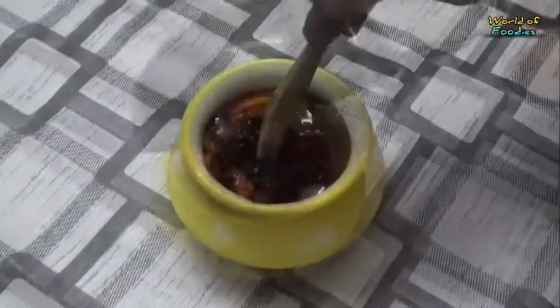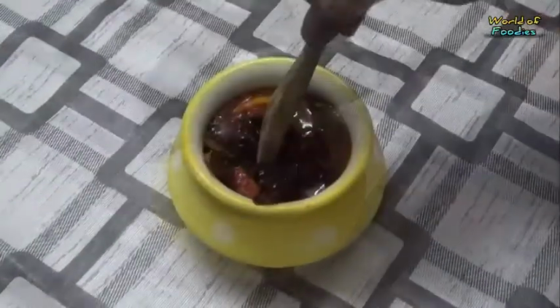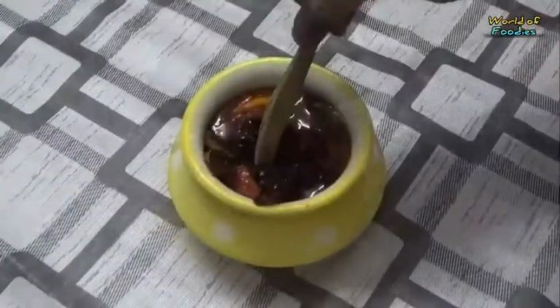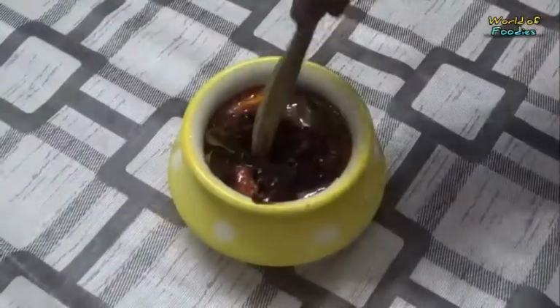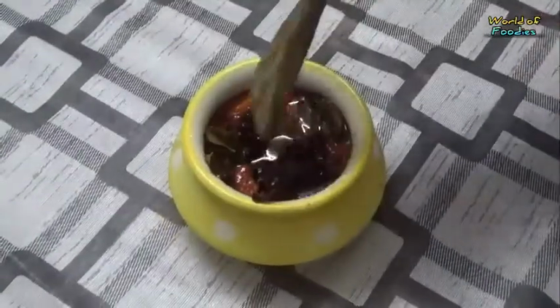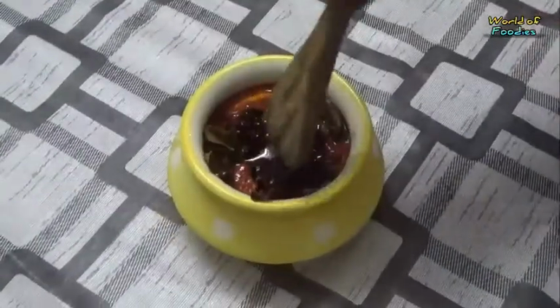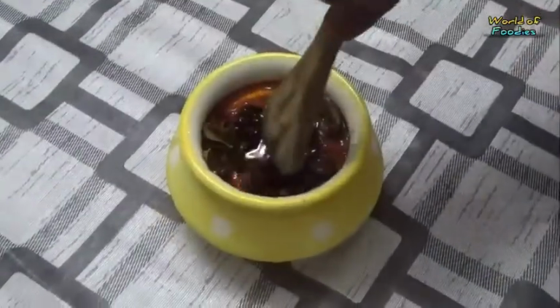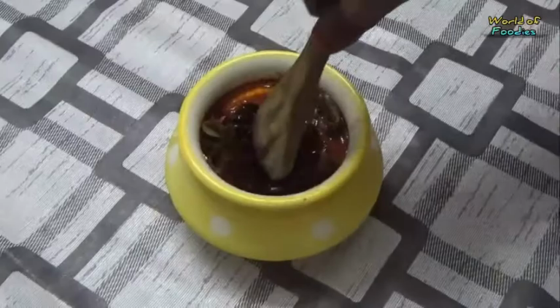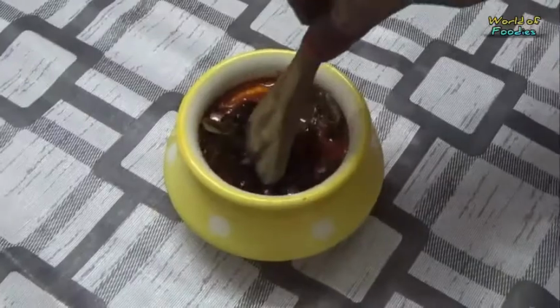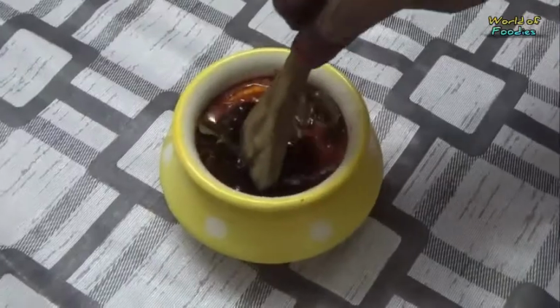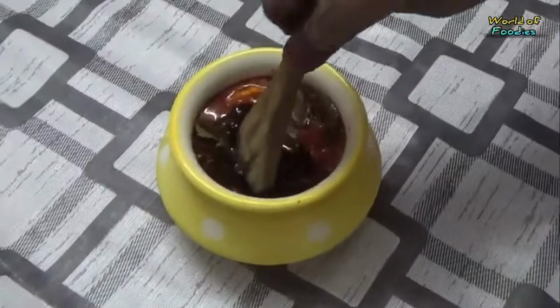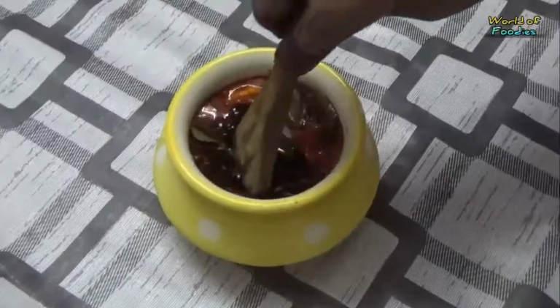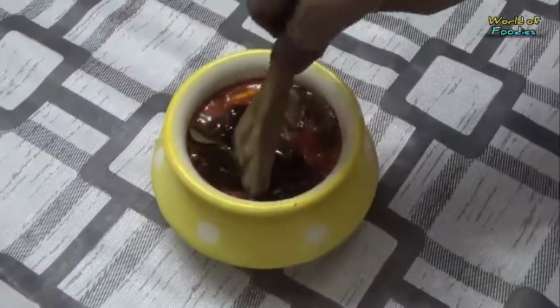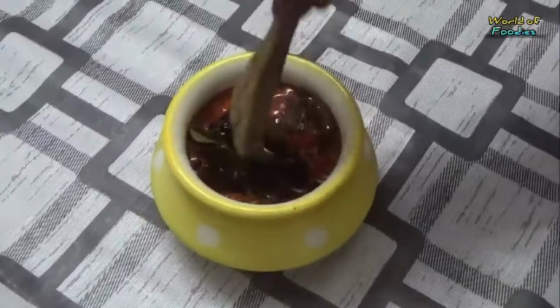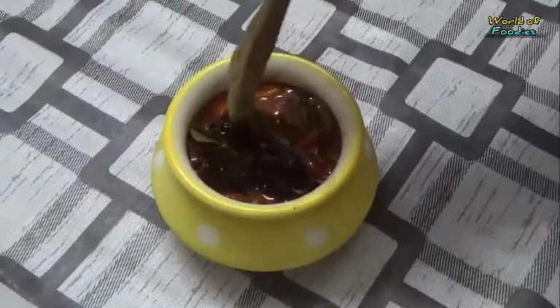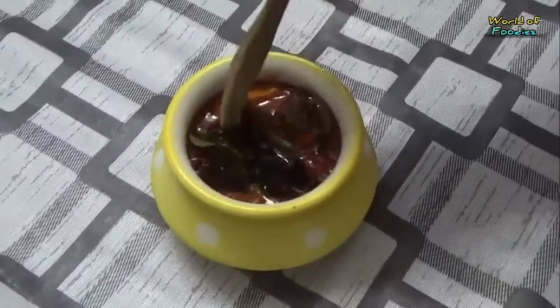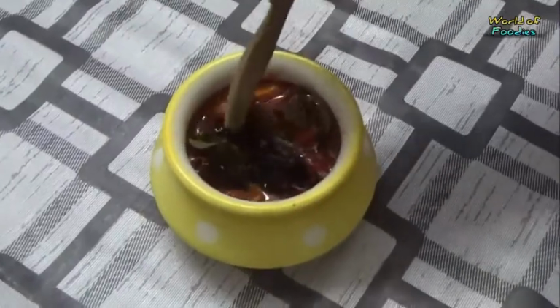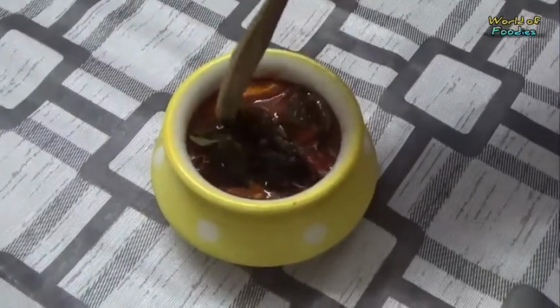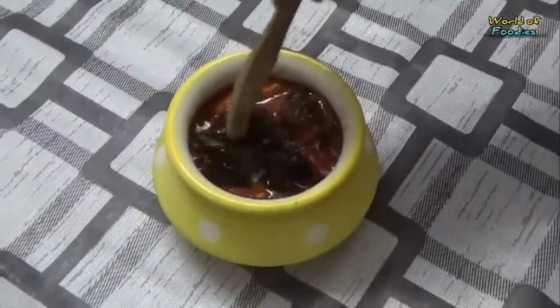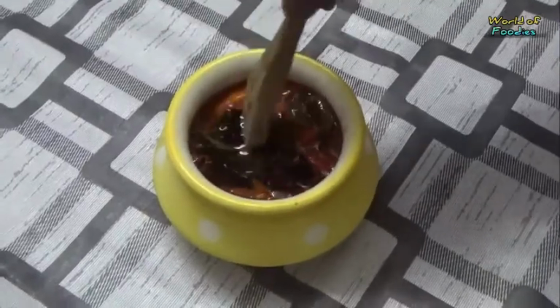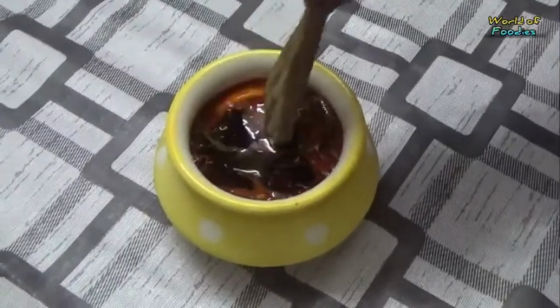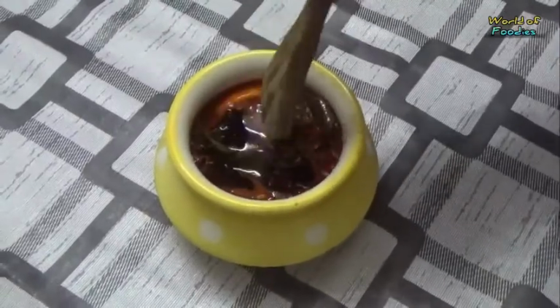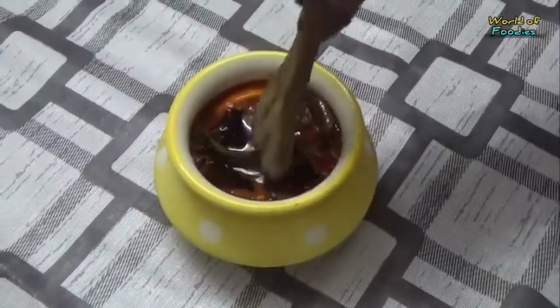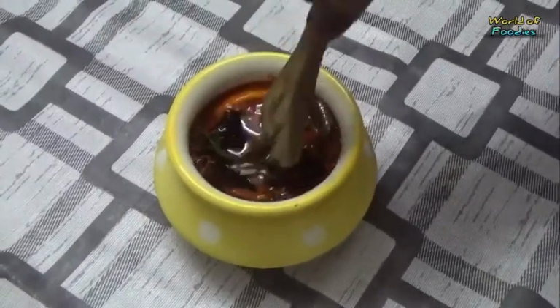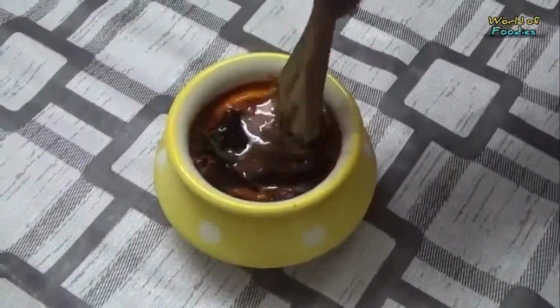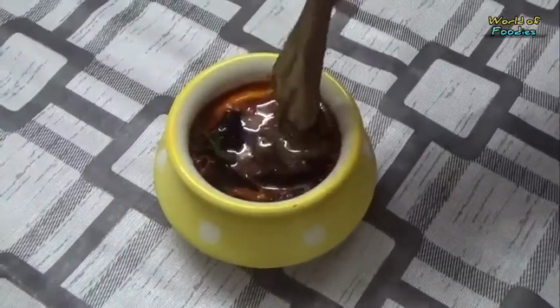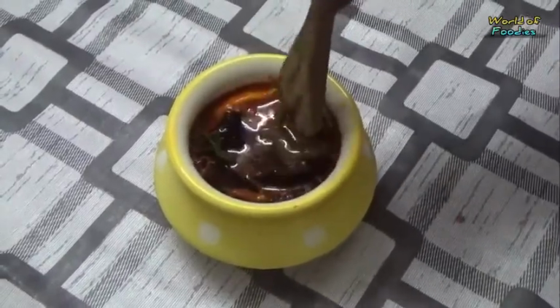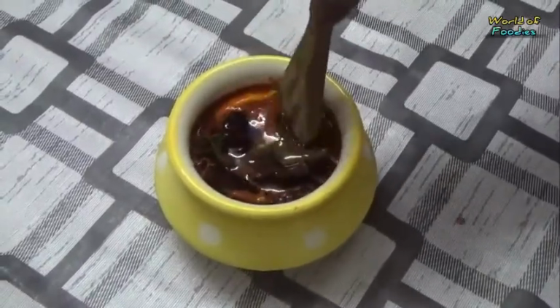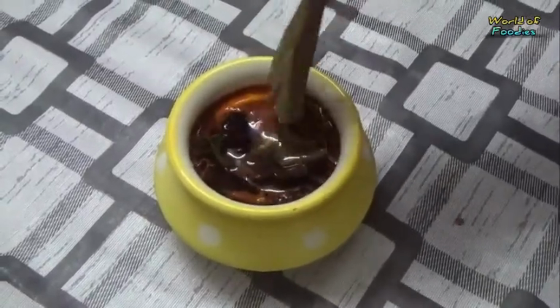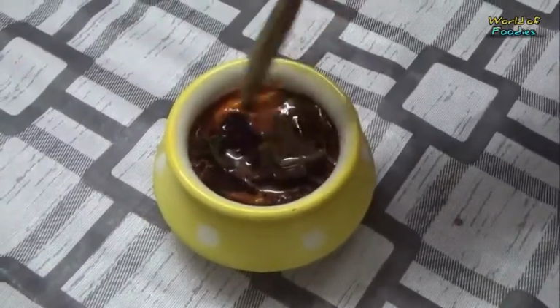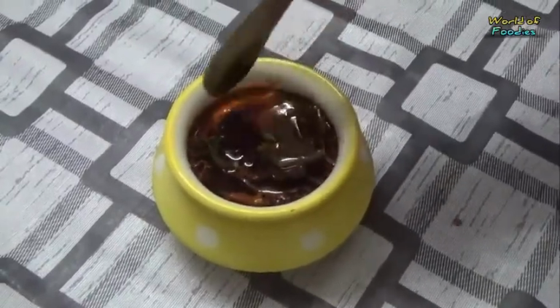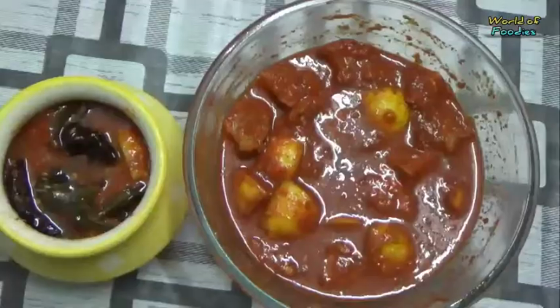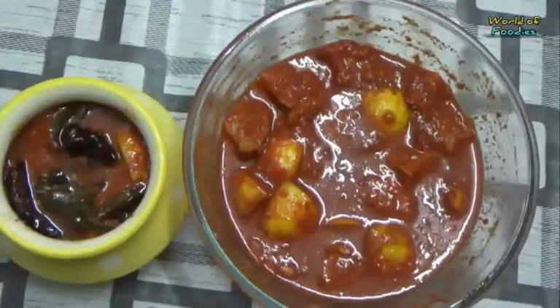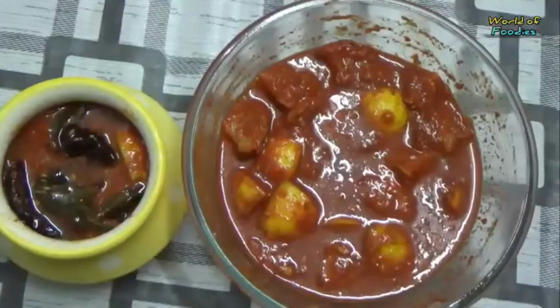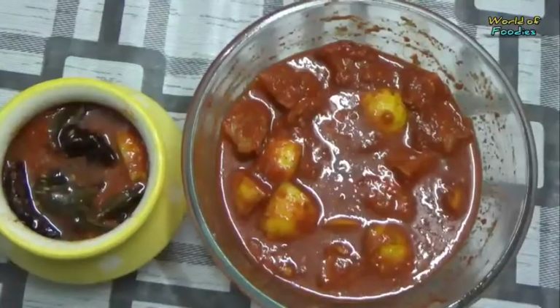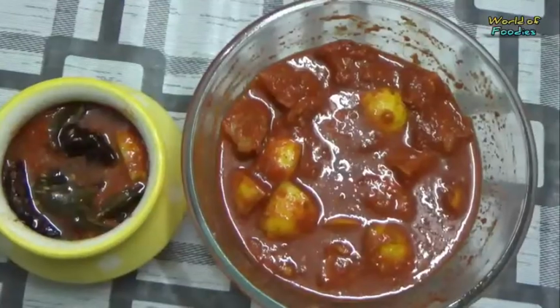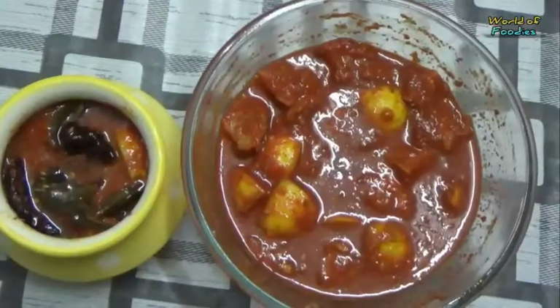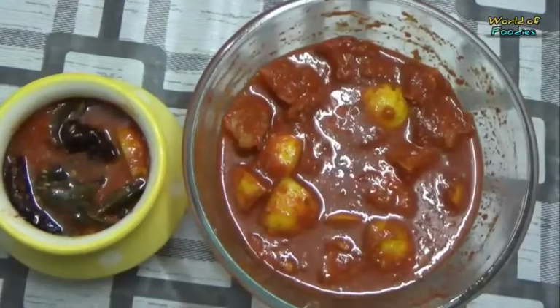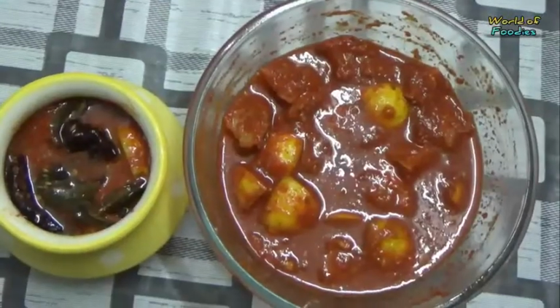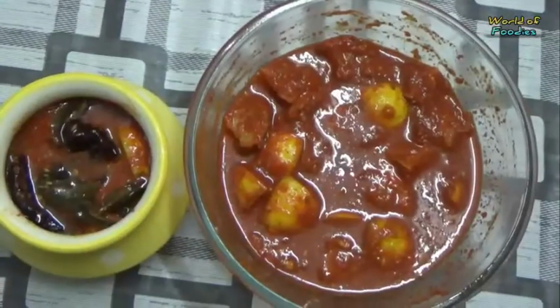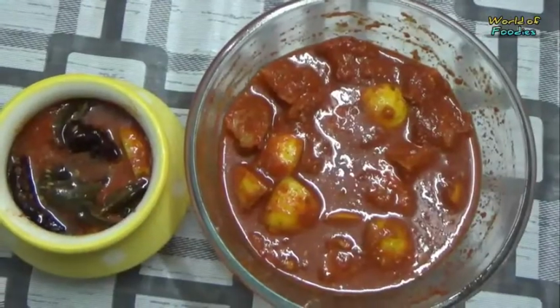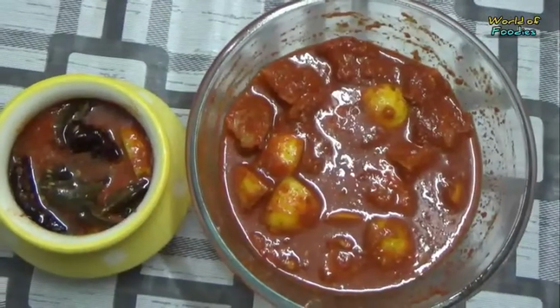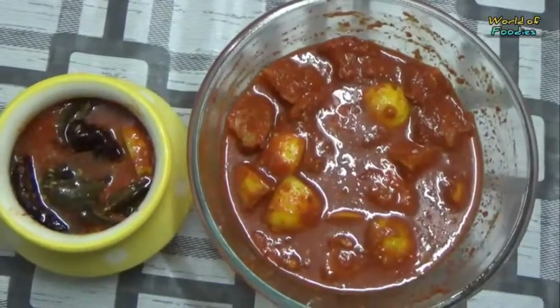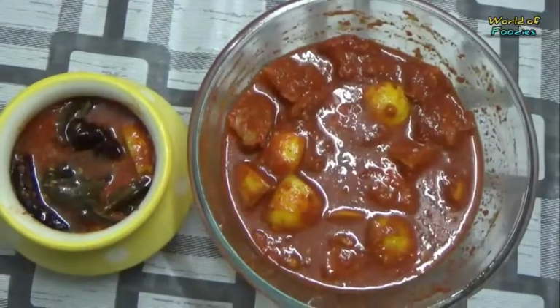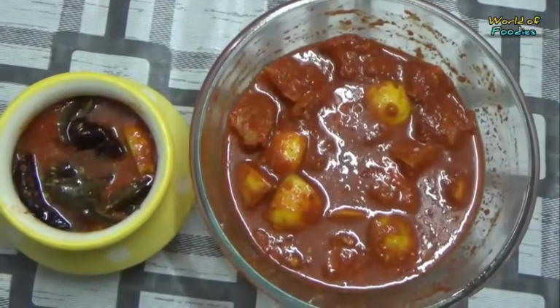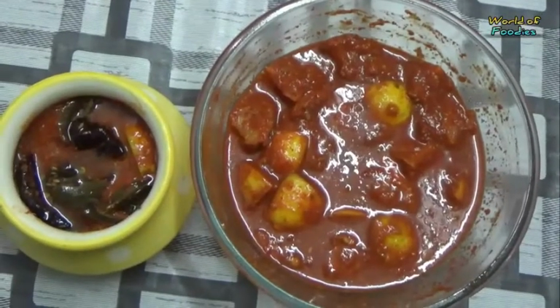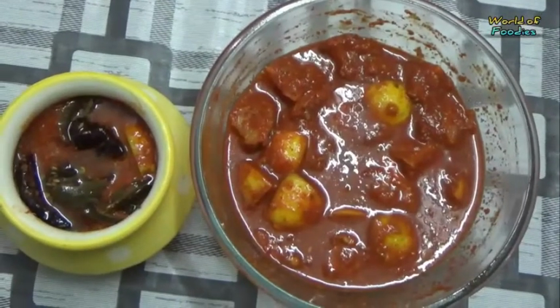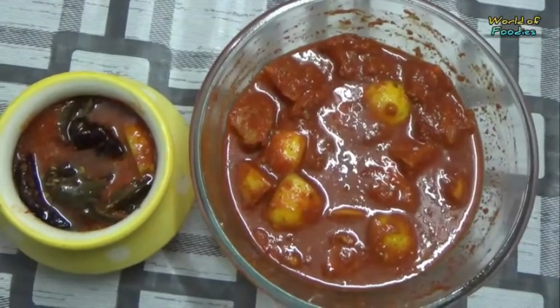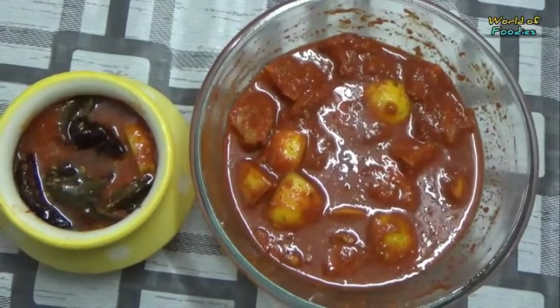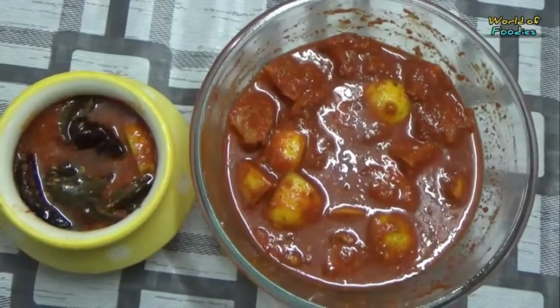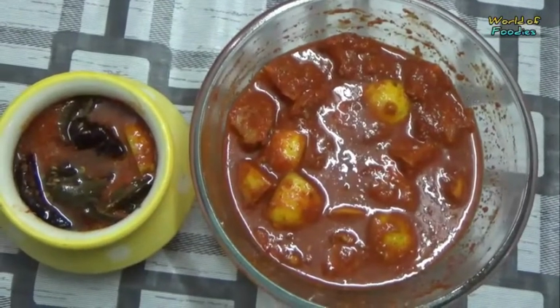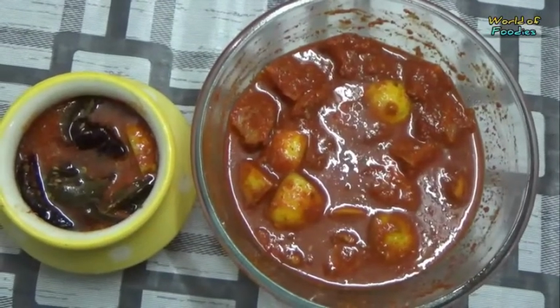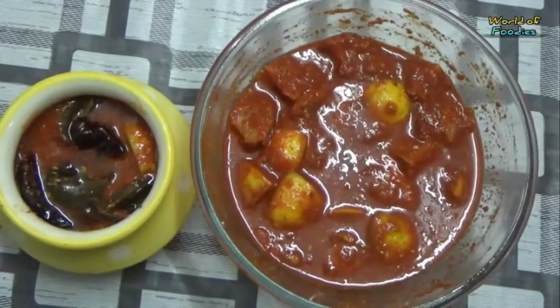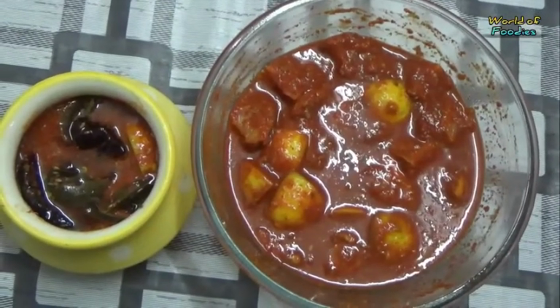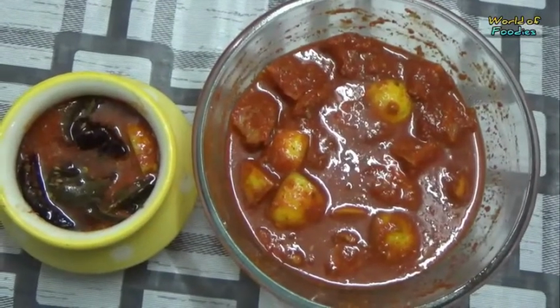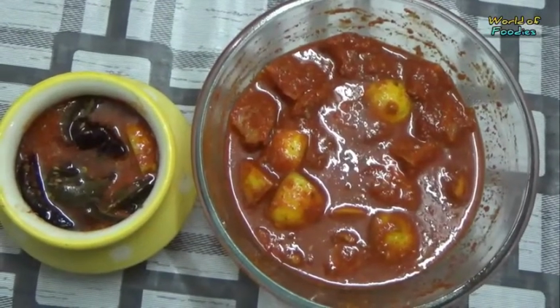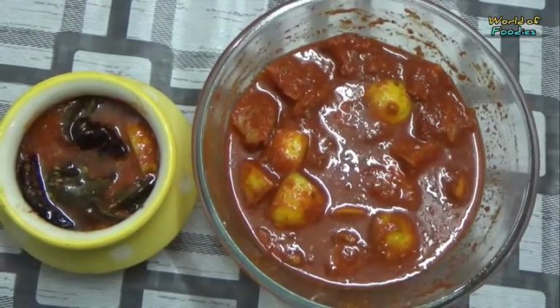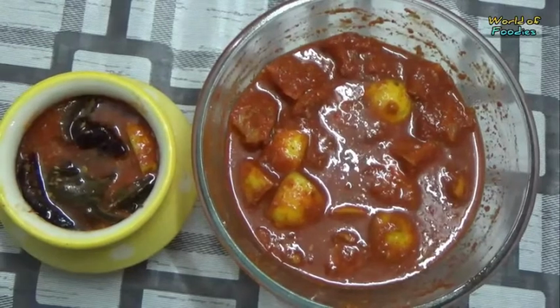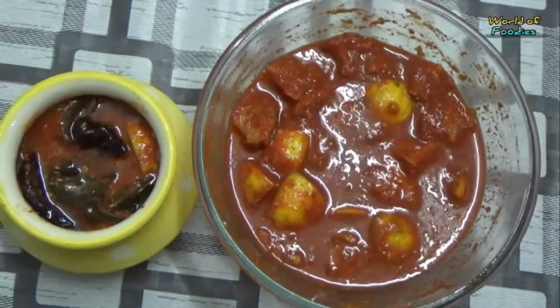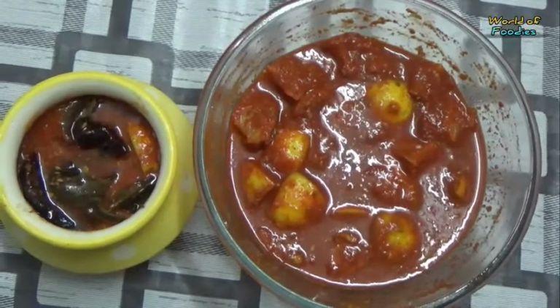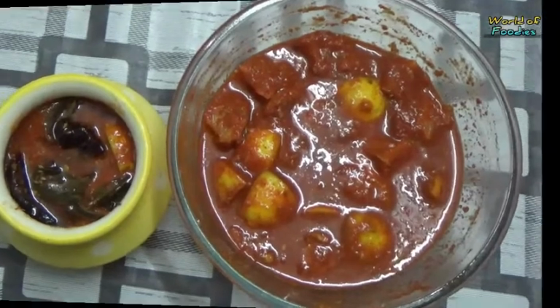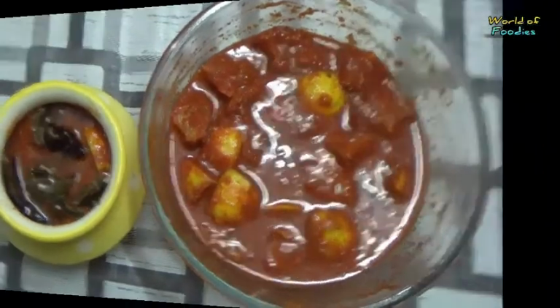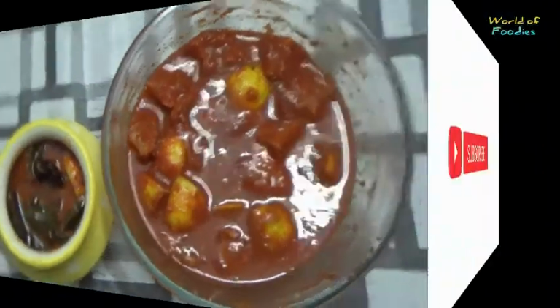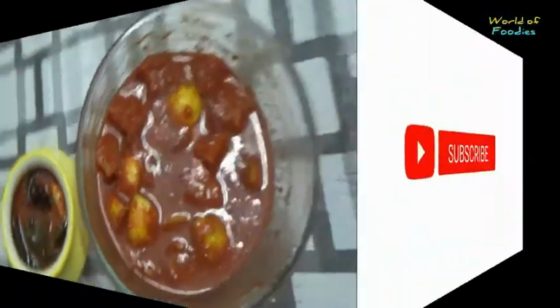Mouth-watering lemon pickle is ready to serve. Serve it as a side with simple dal or with curd rice.